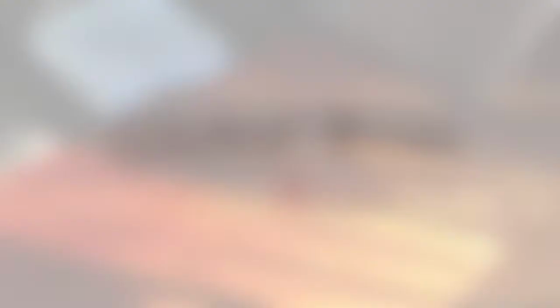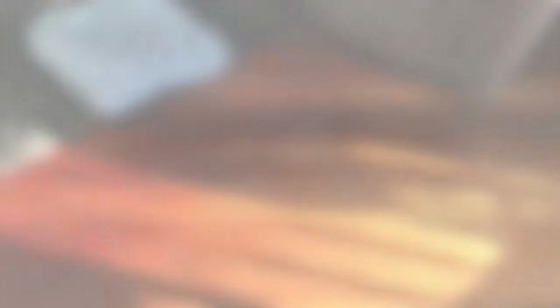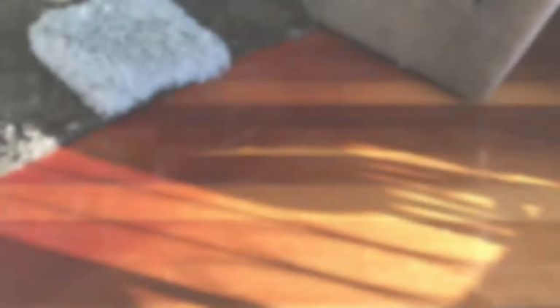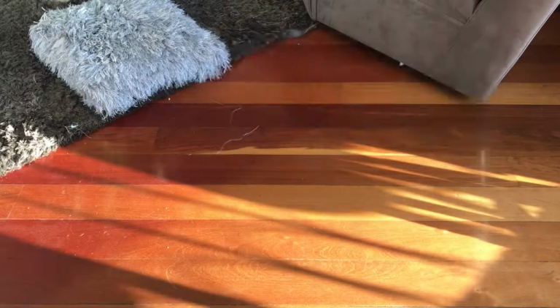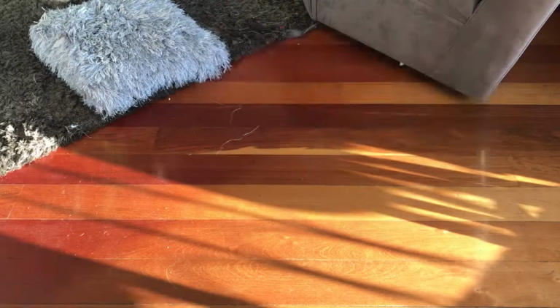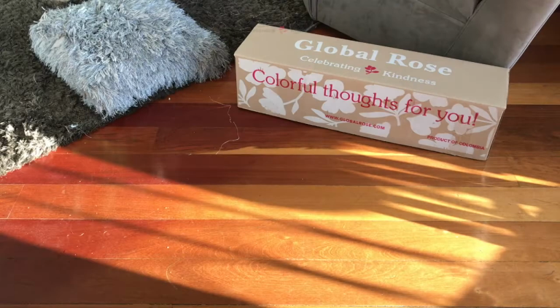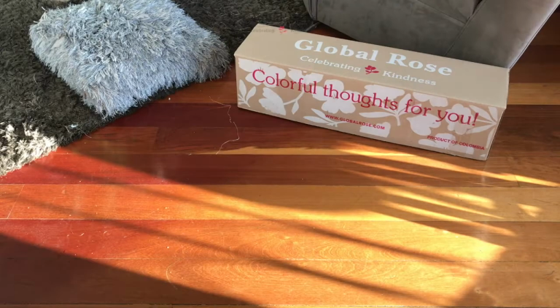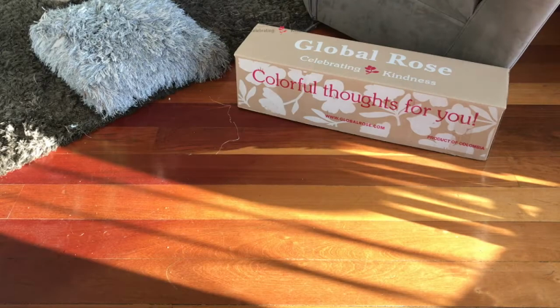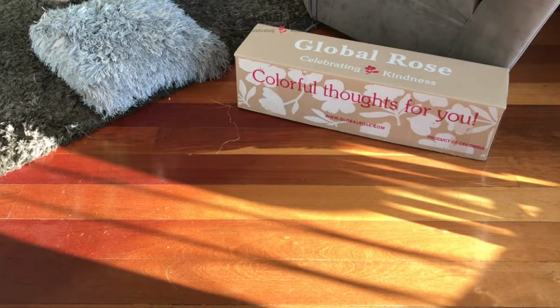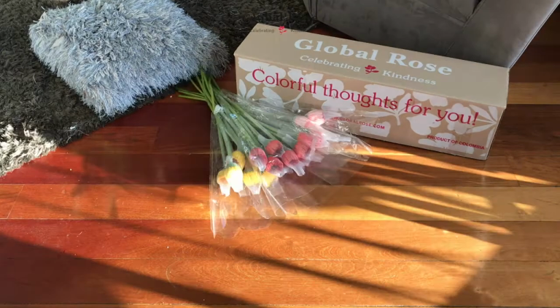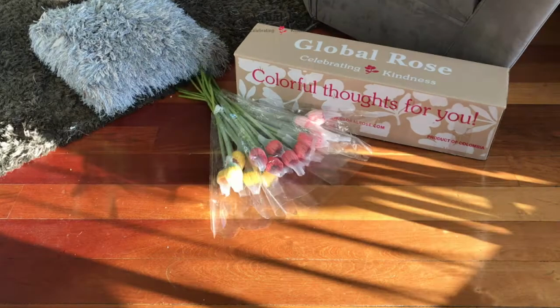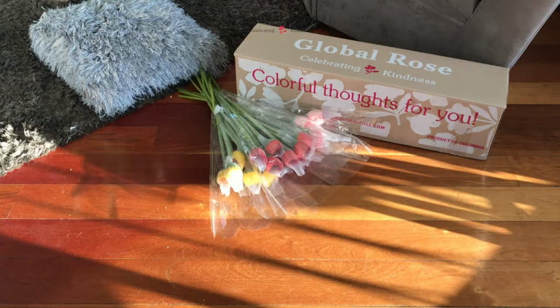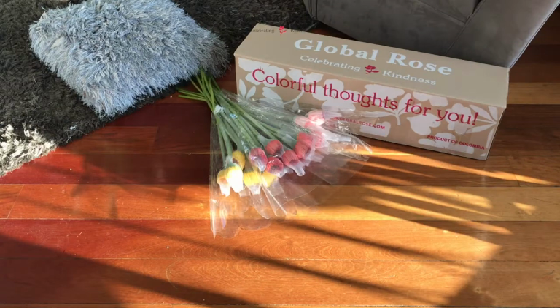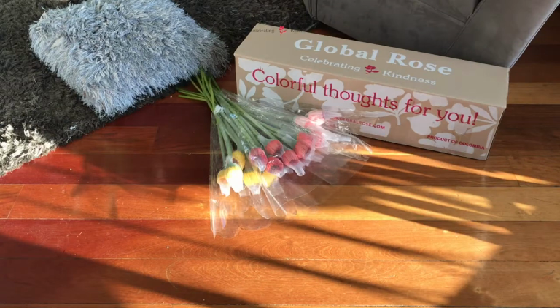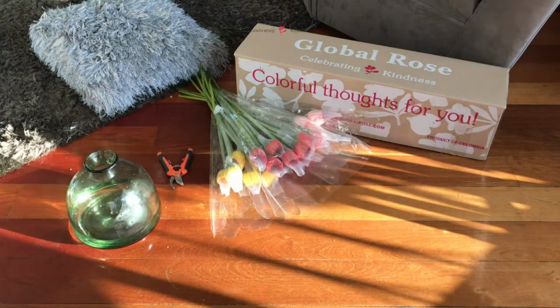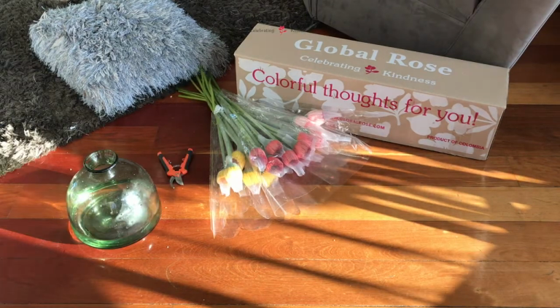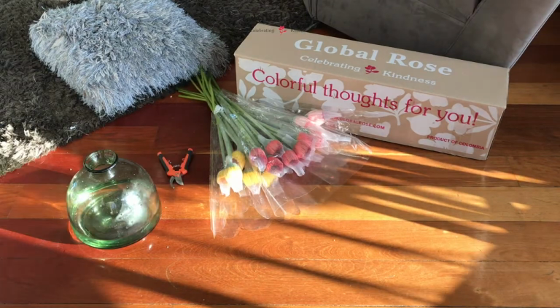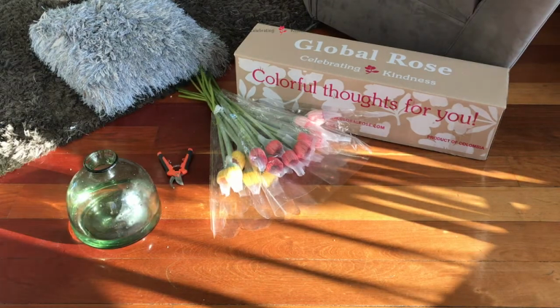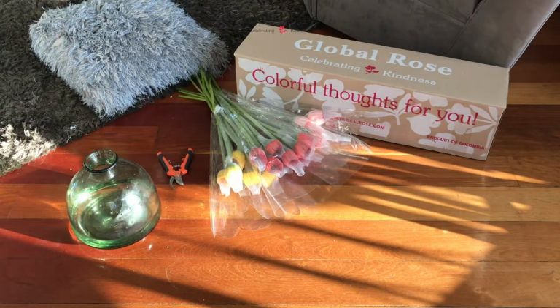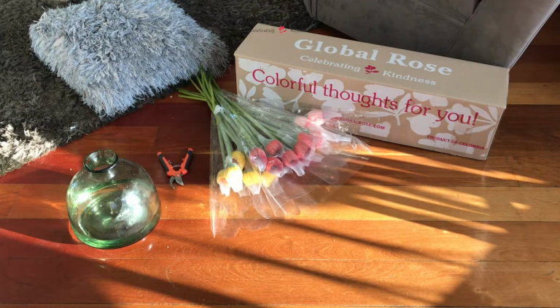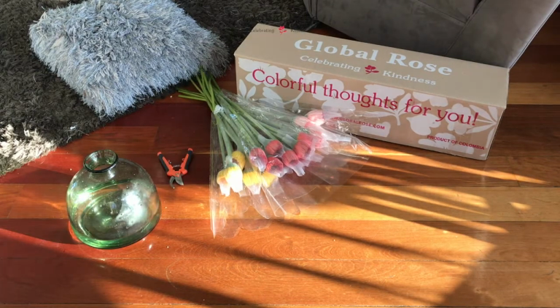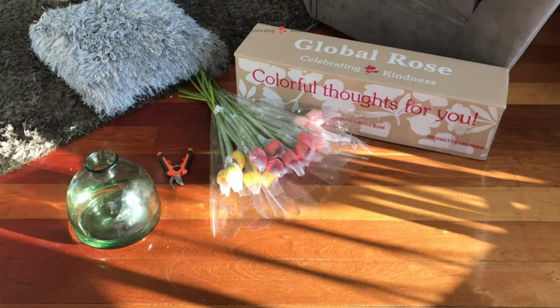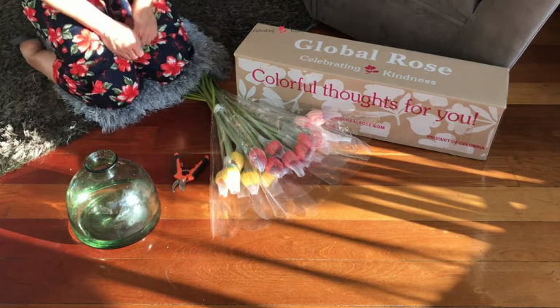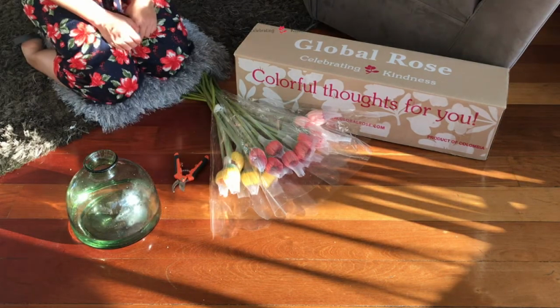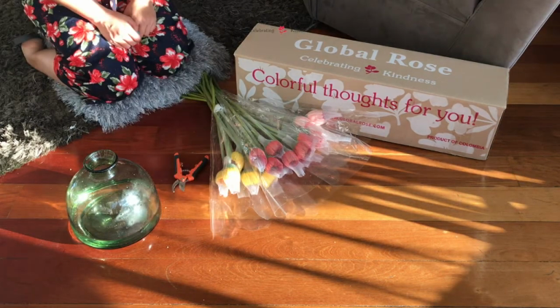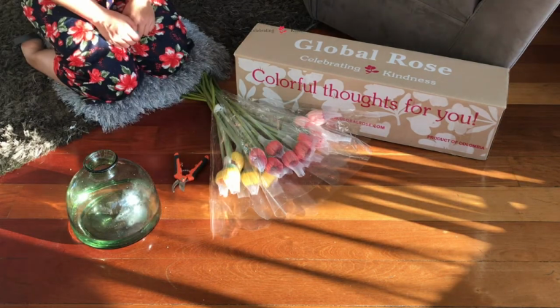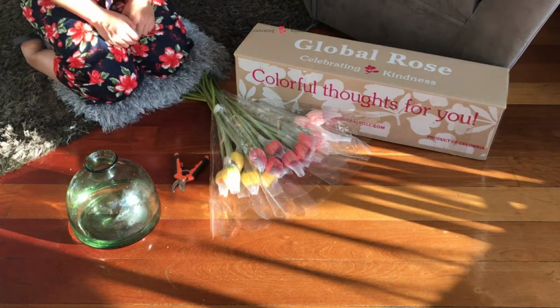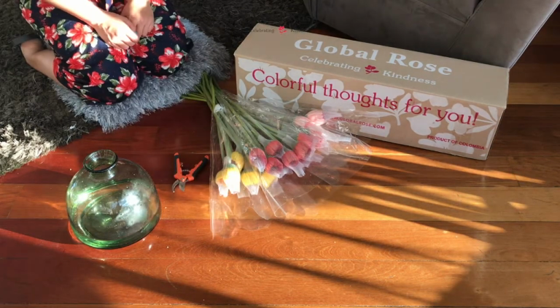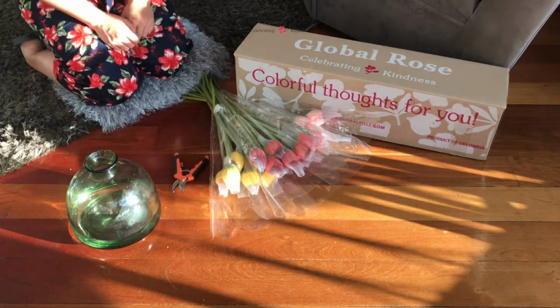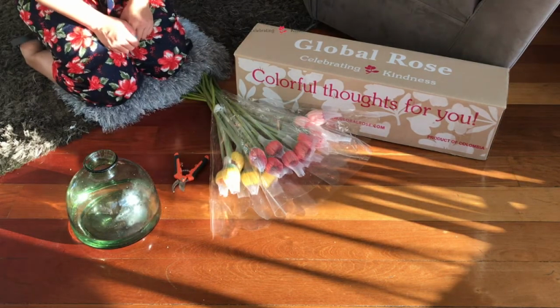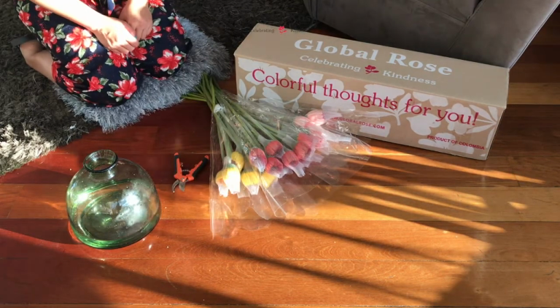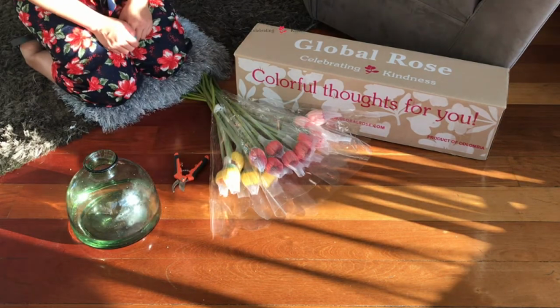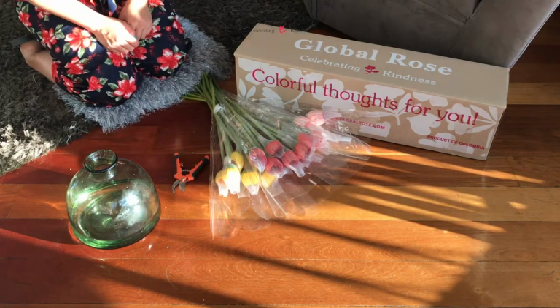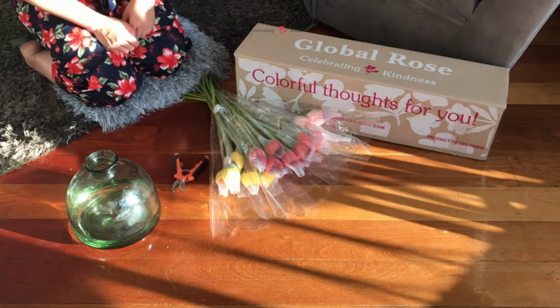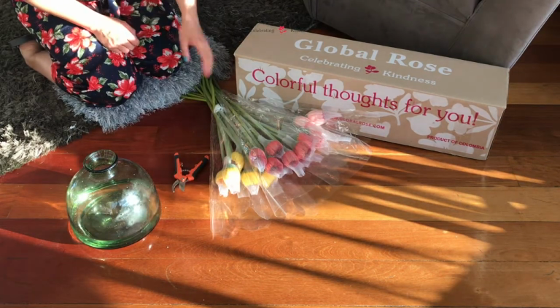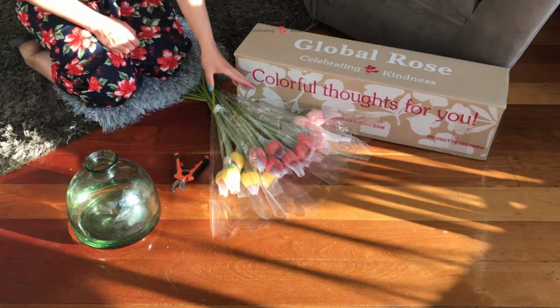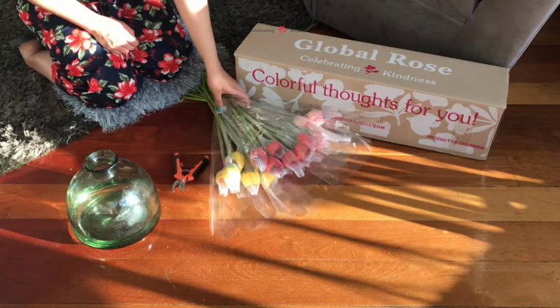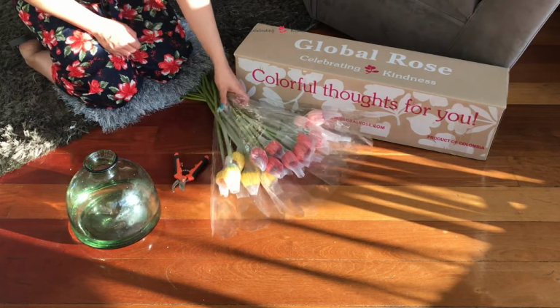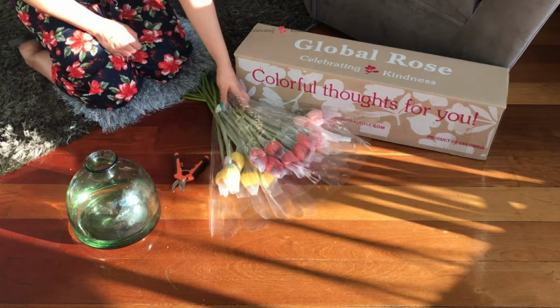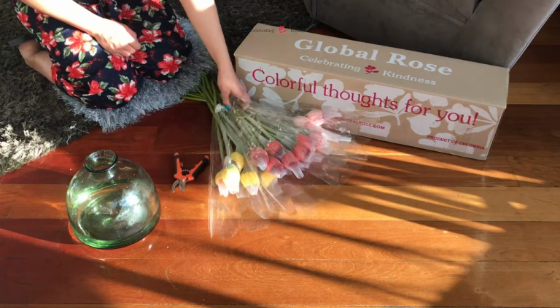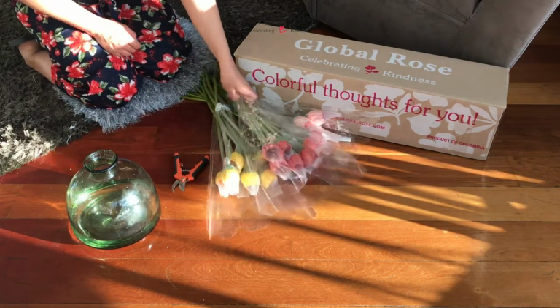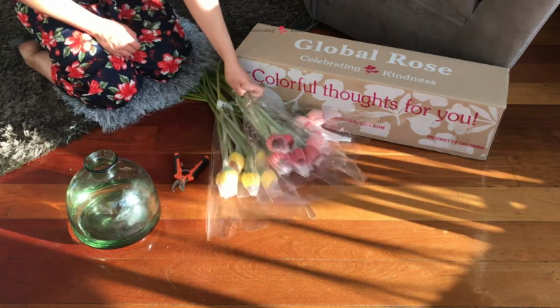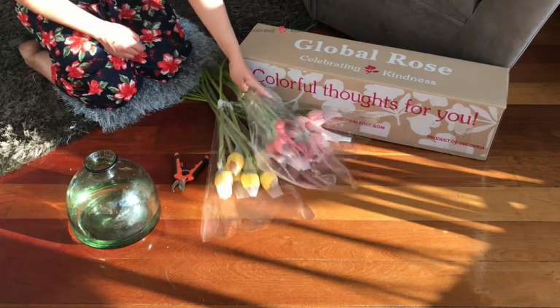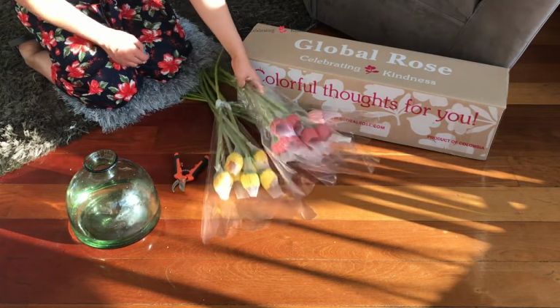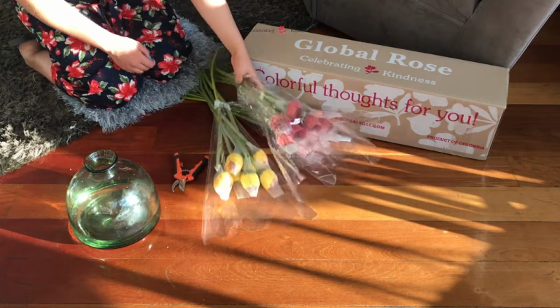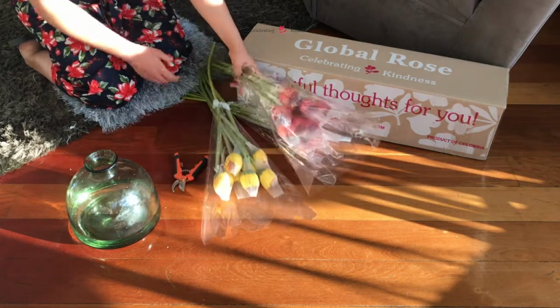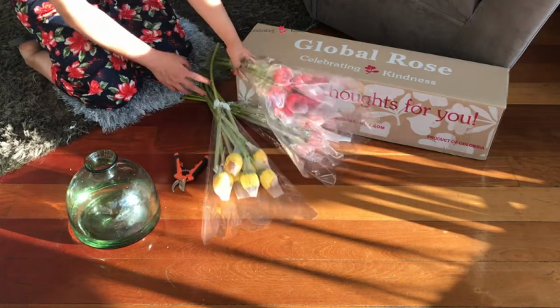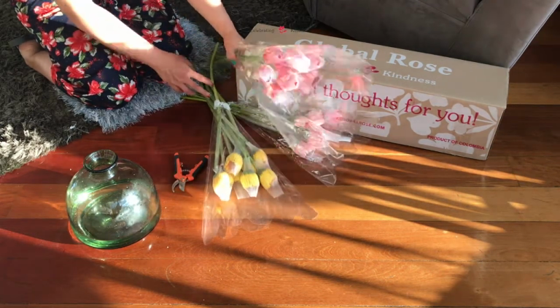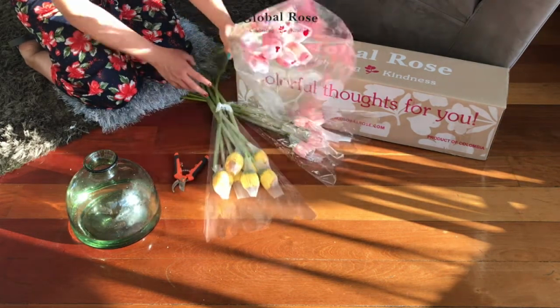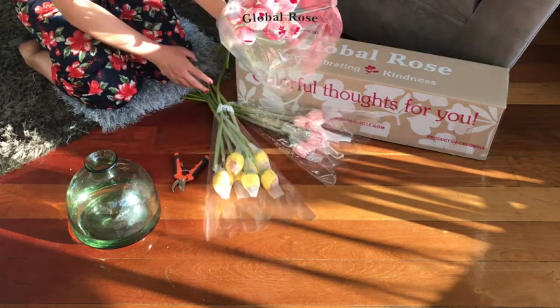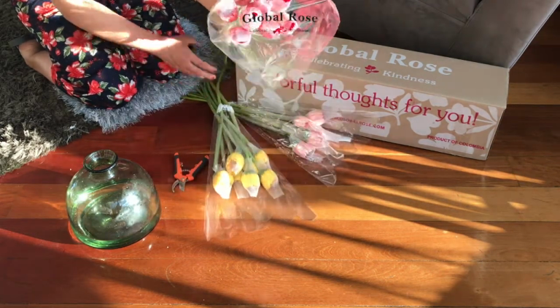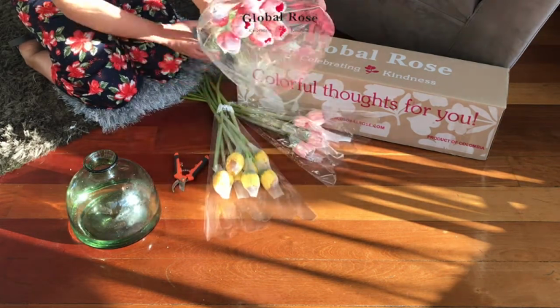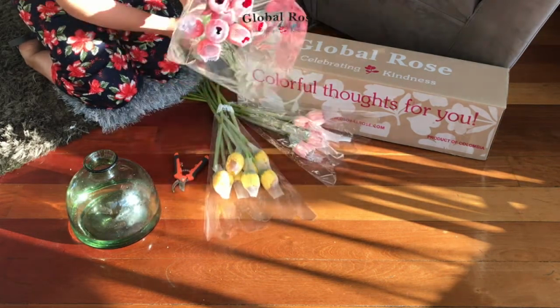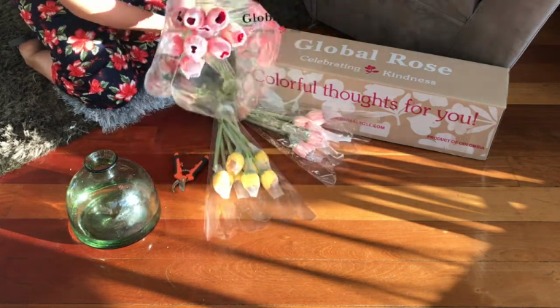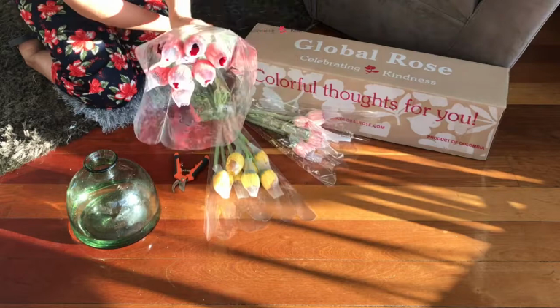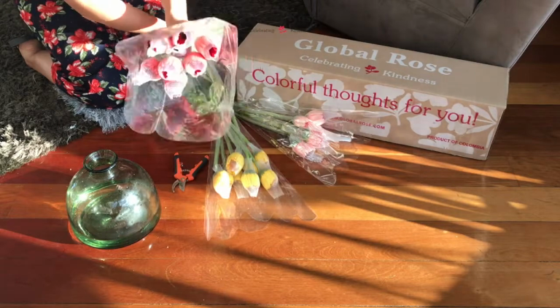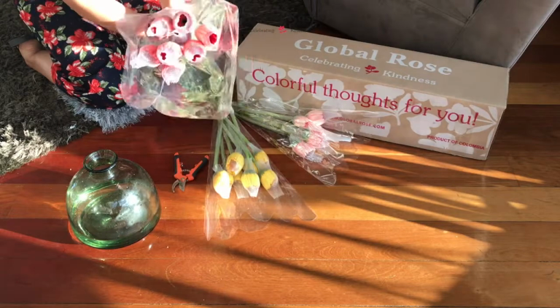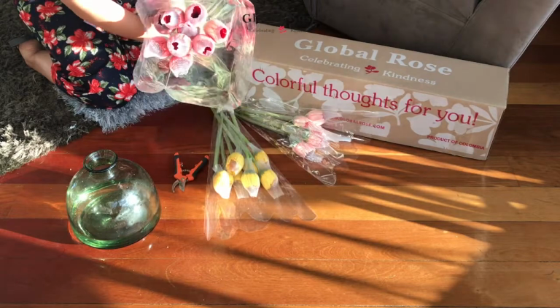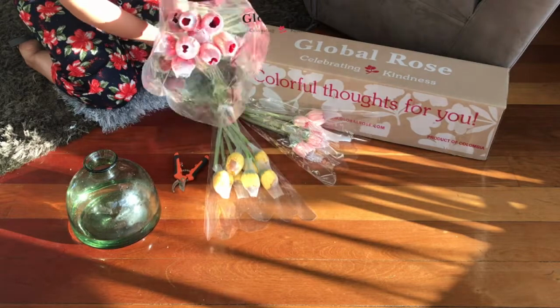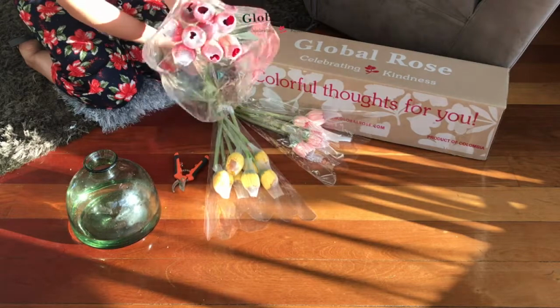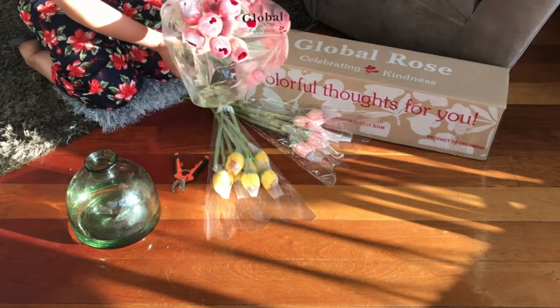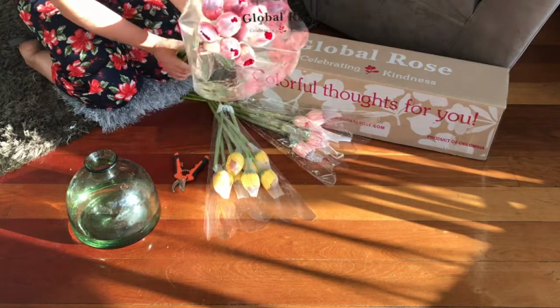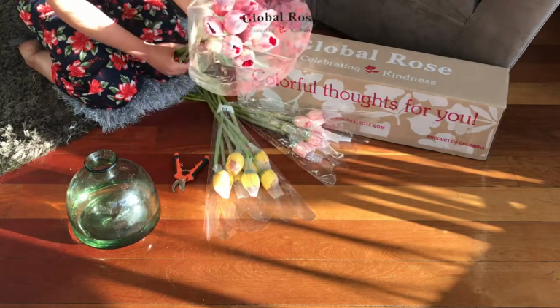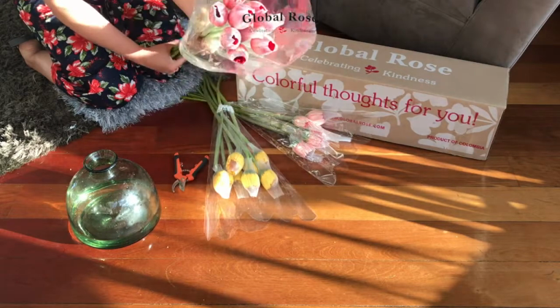Hi guys! In this video, we will be creating an arrangement with 23 stems of assorted gerberas.